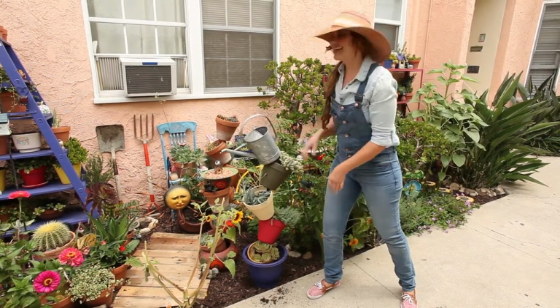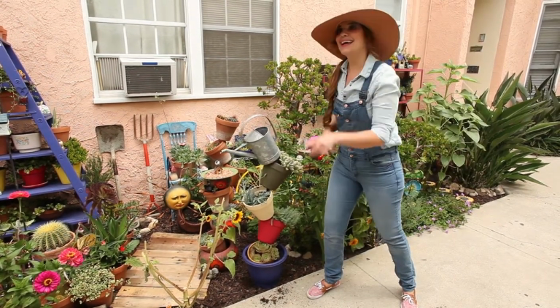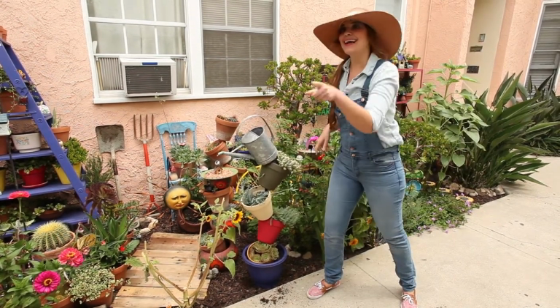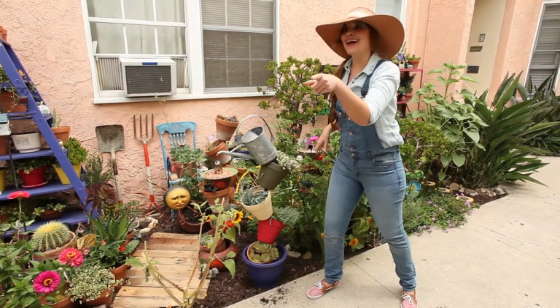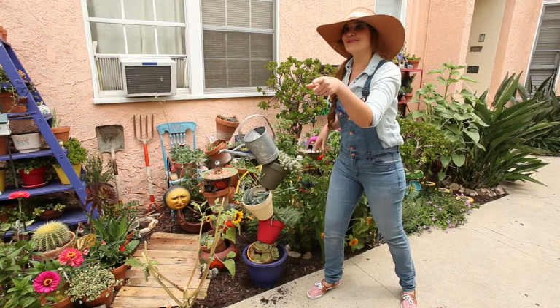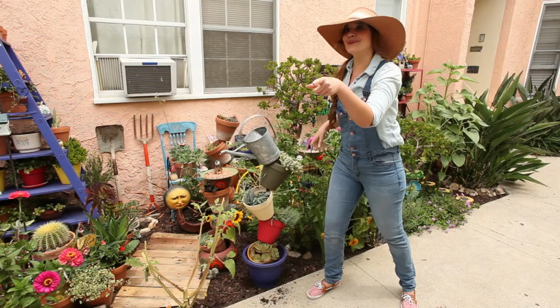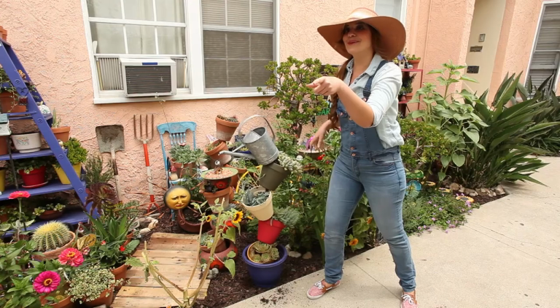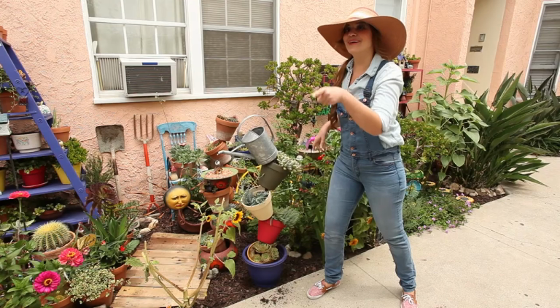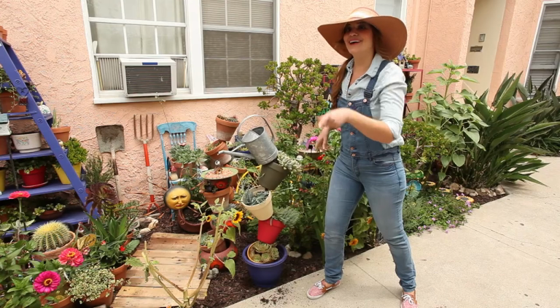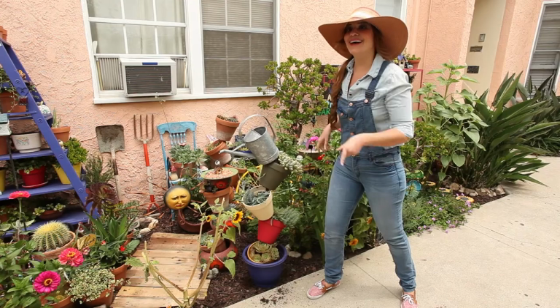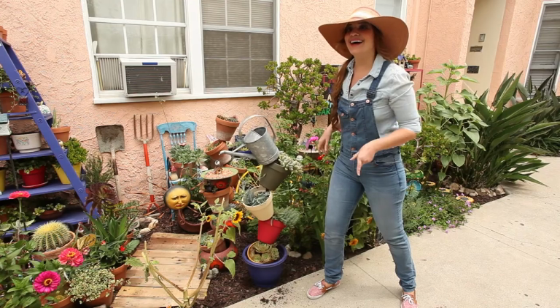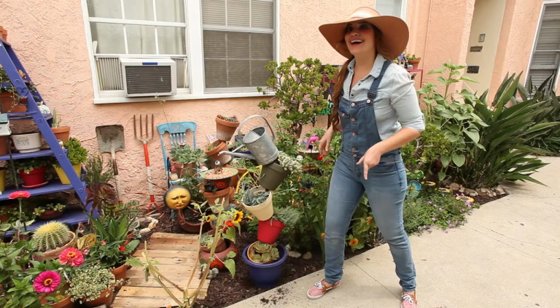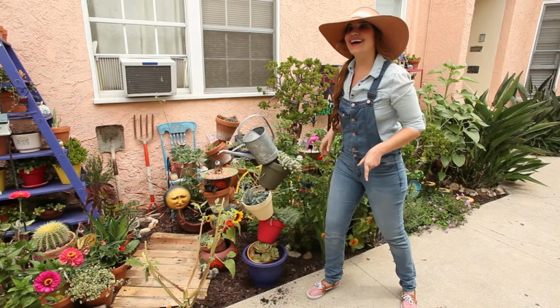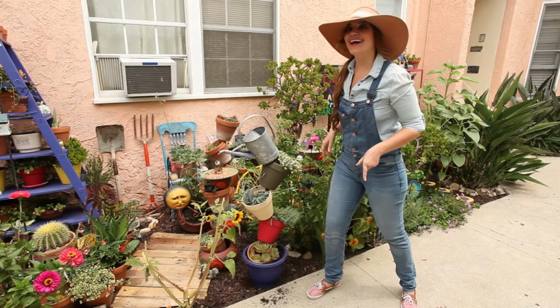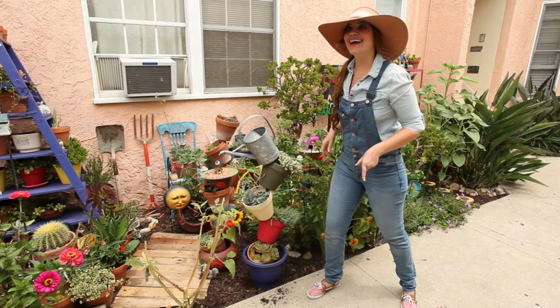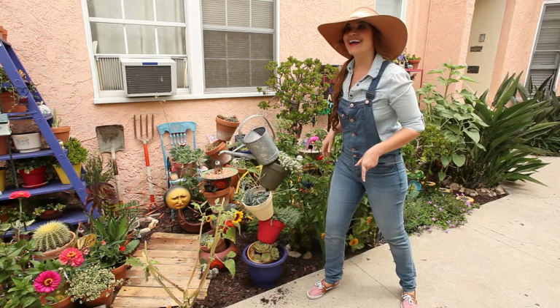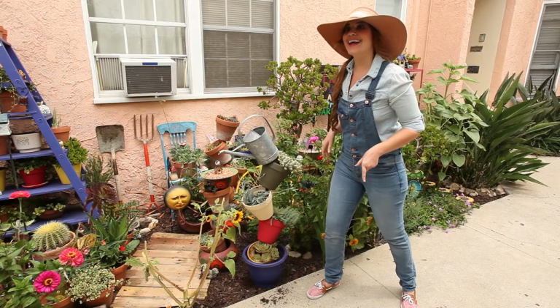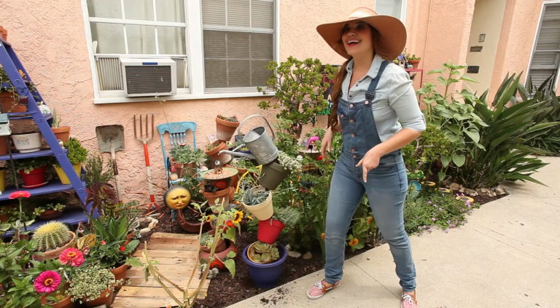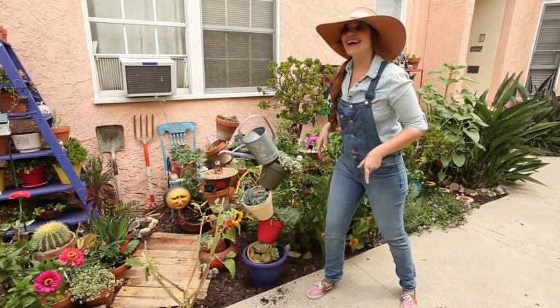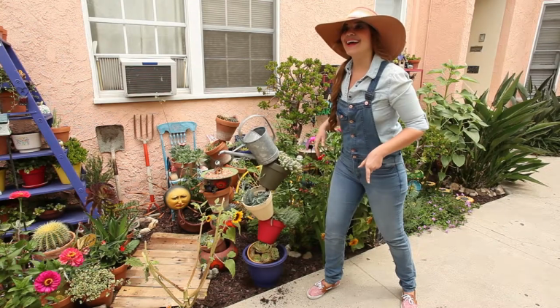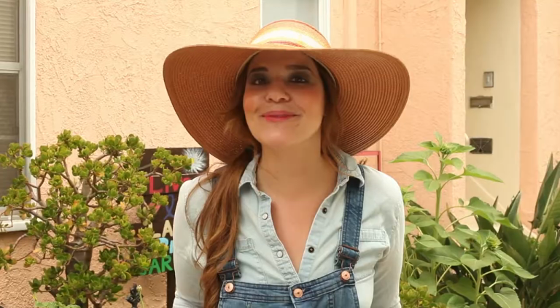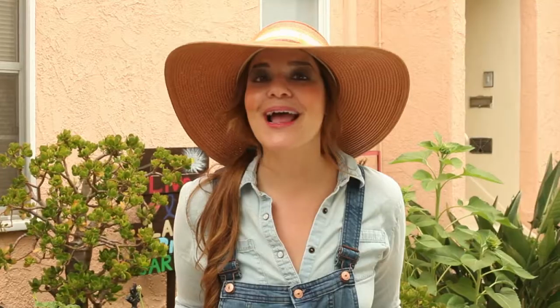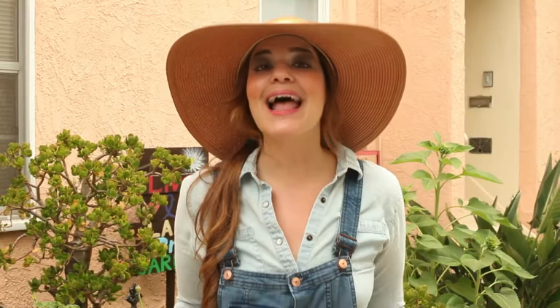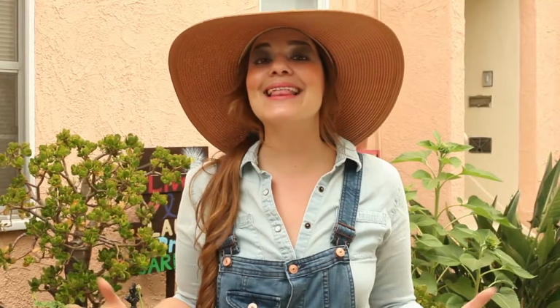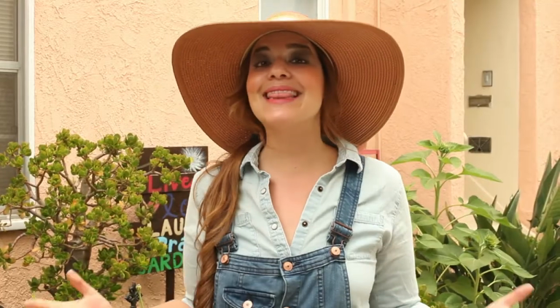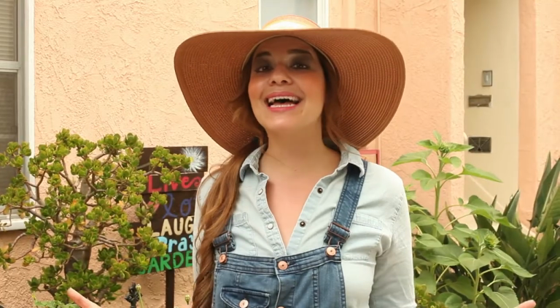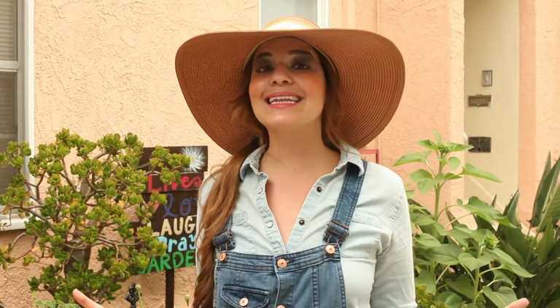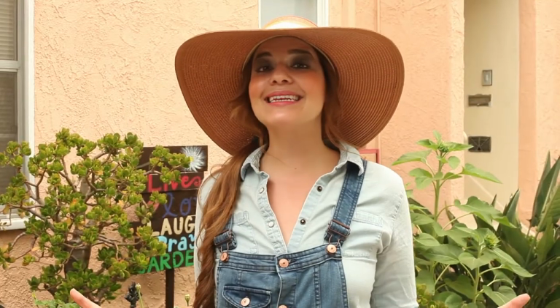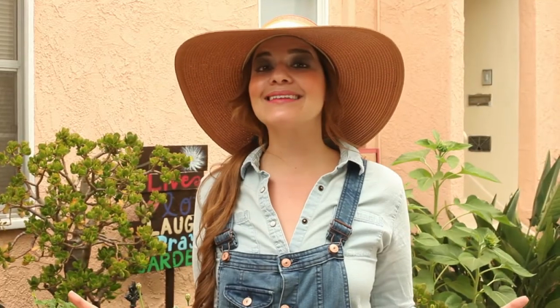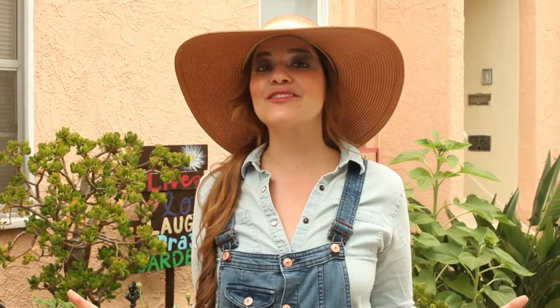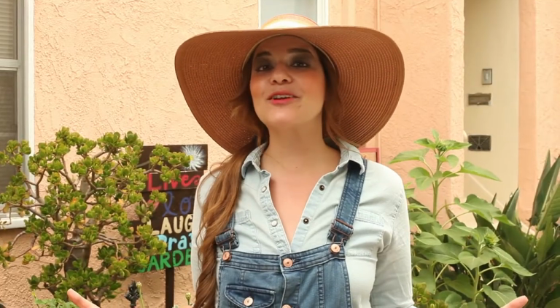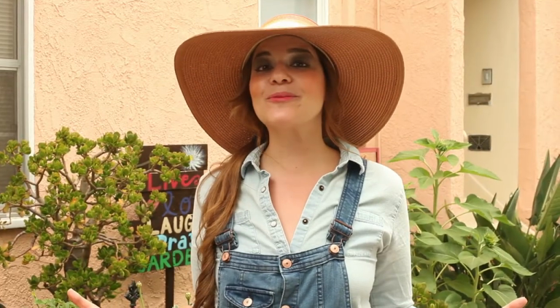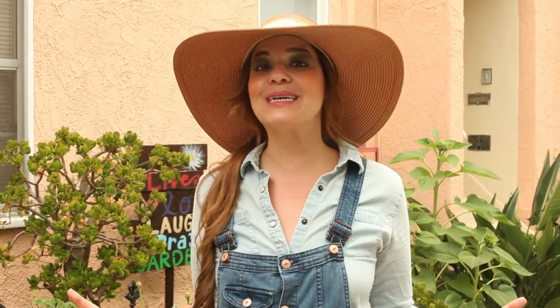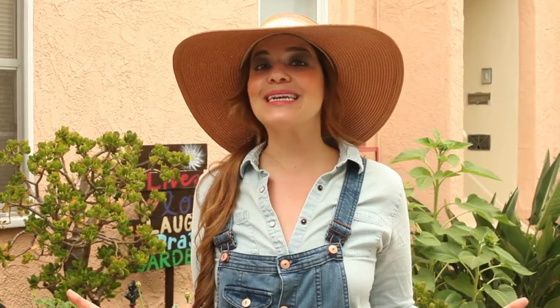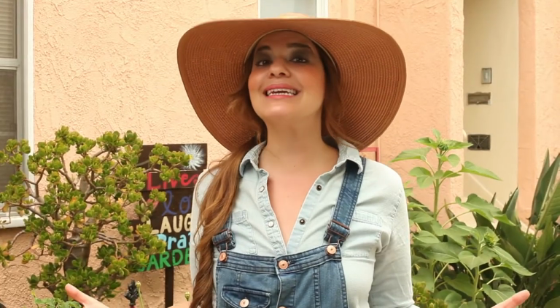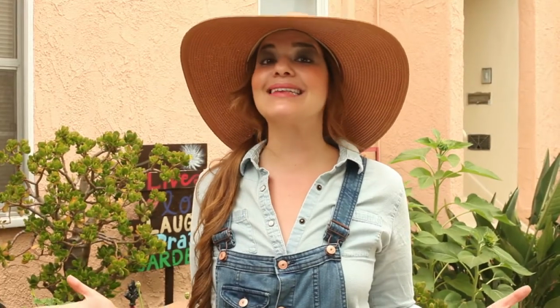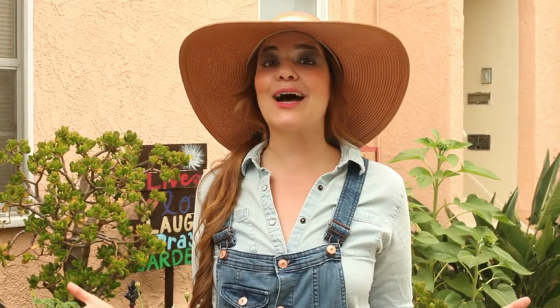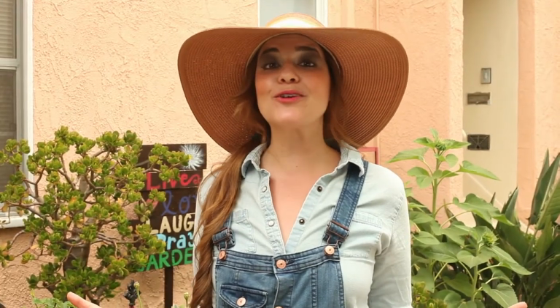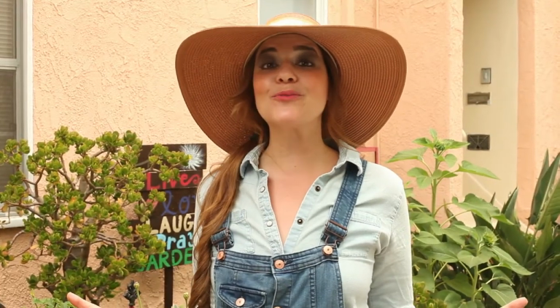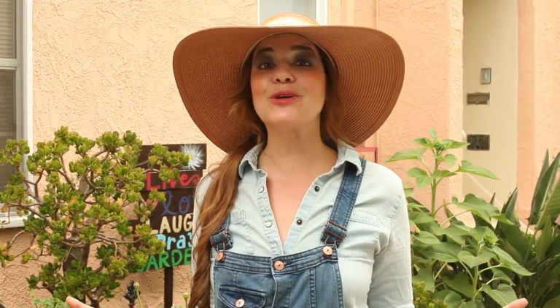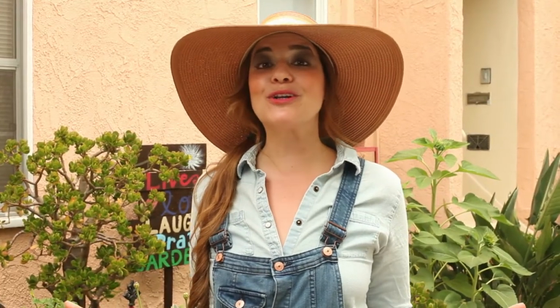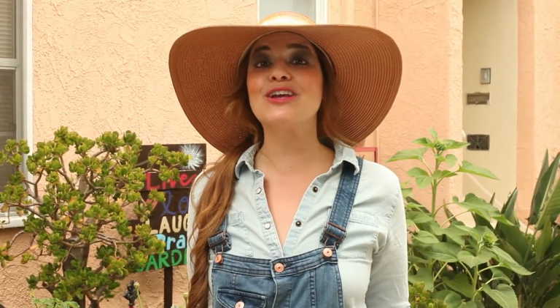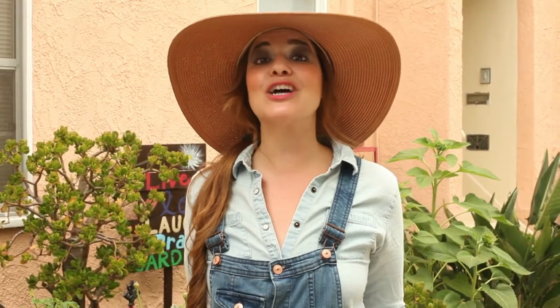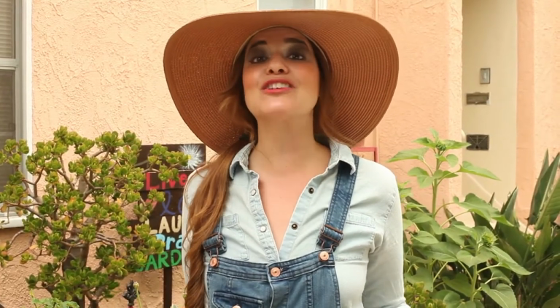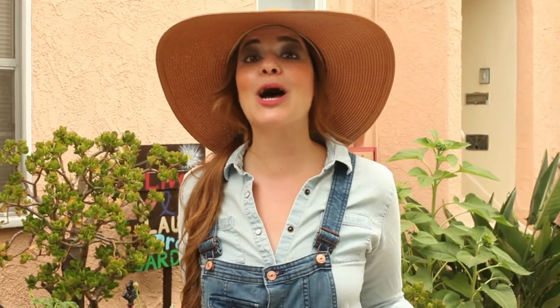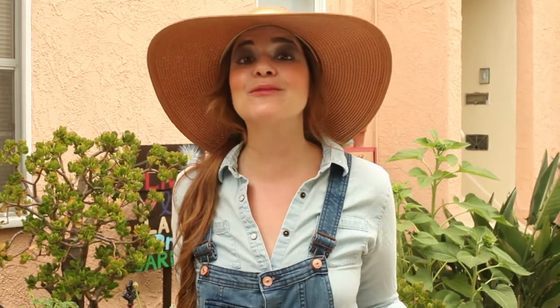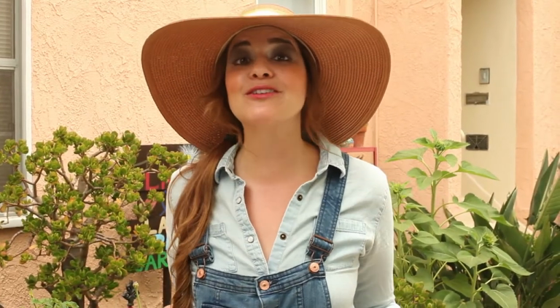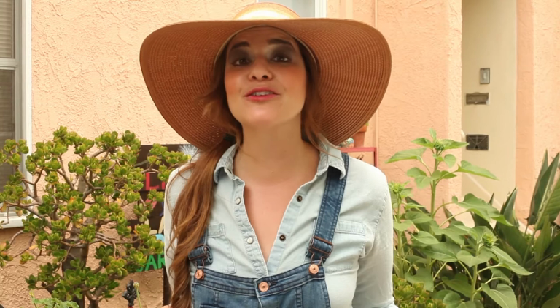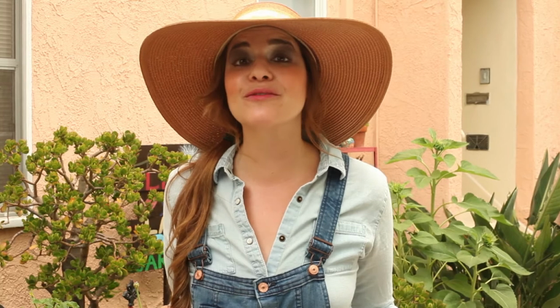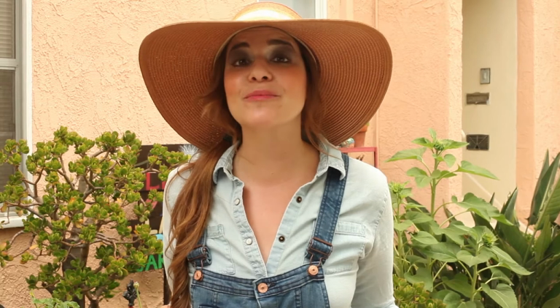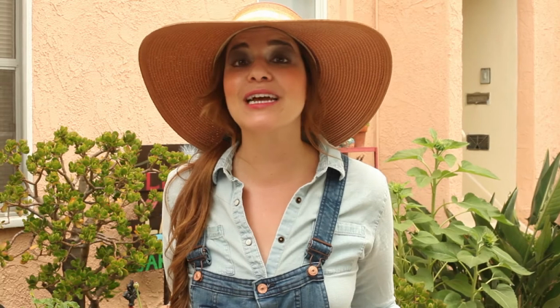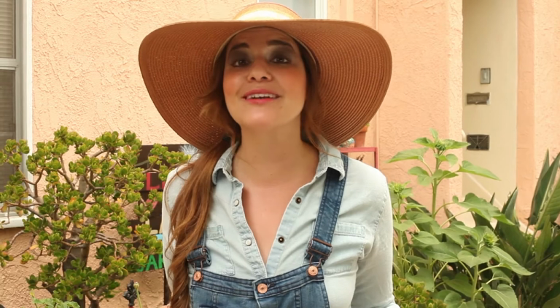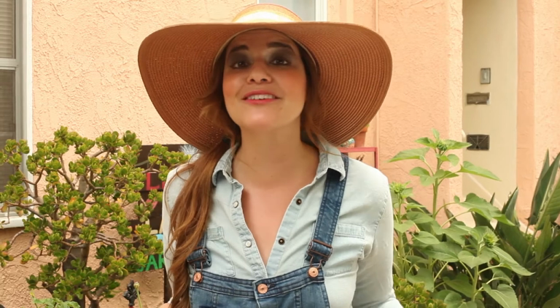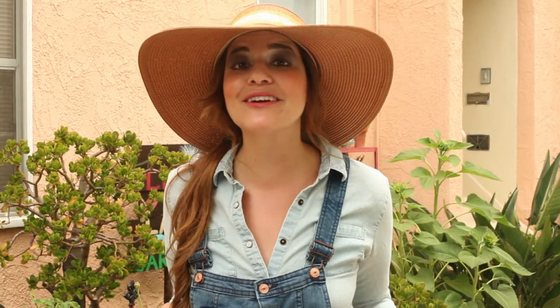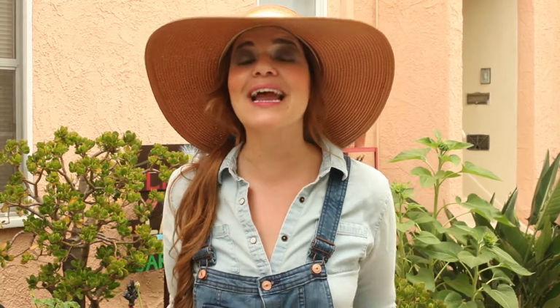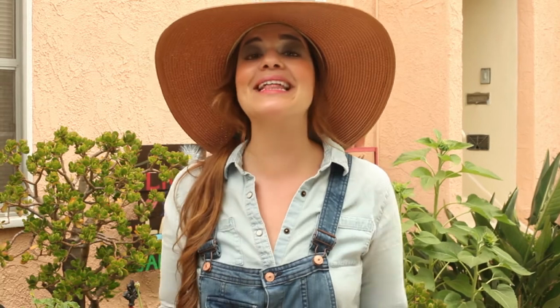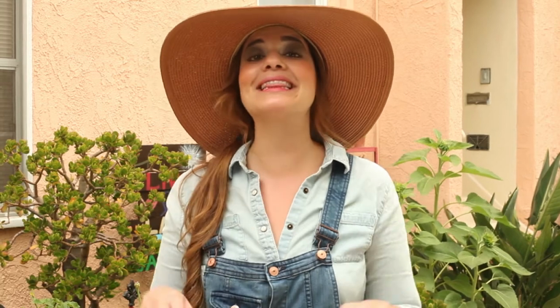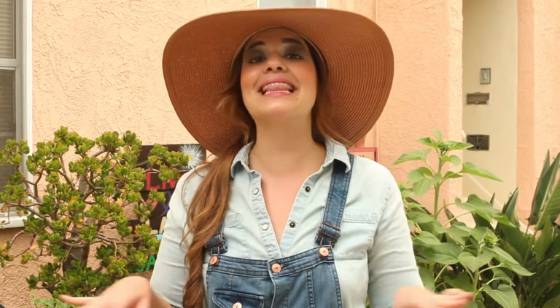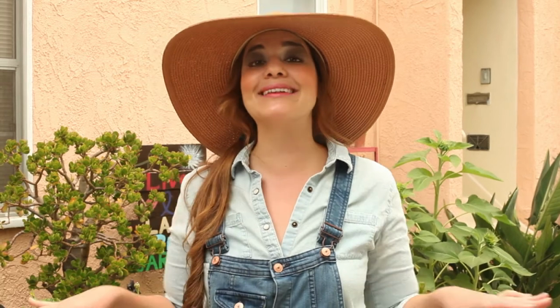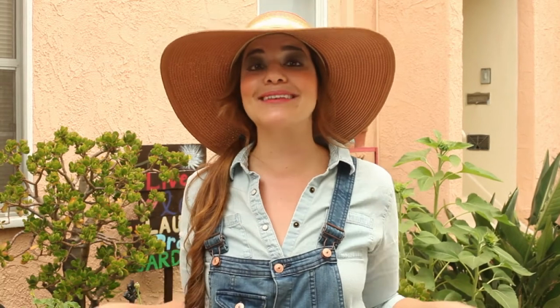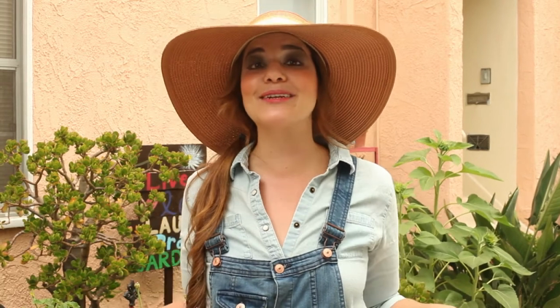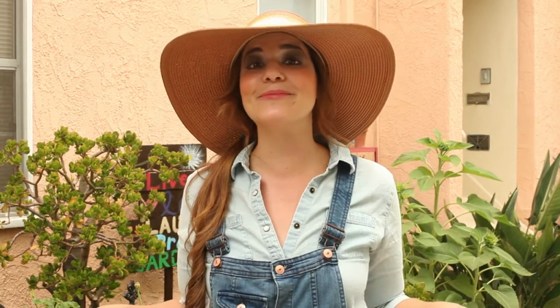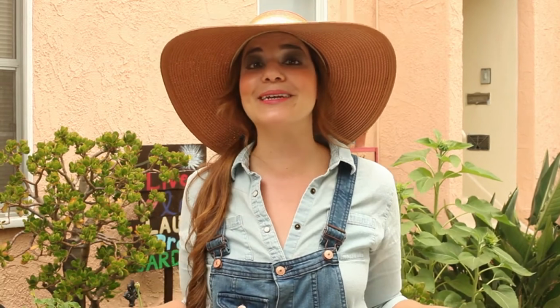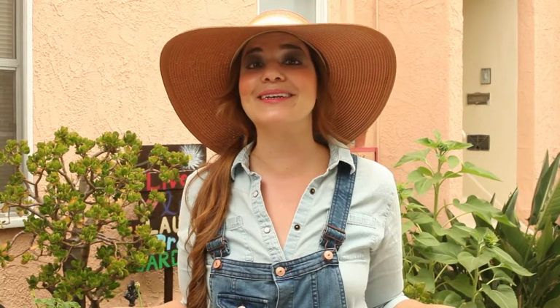How'd we do? 37 seconds. And that, ladies and gentlemen, is how you build a topsy-turvy planter in less than a minute.